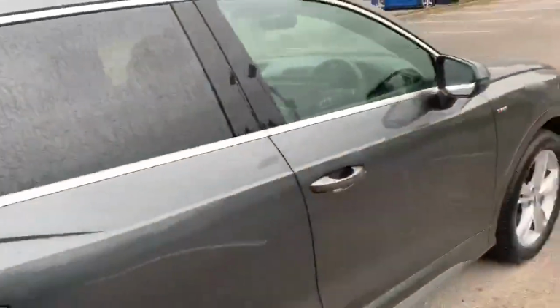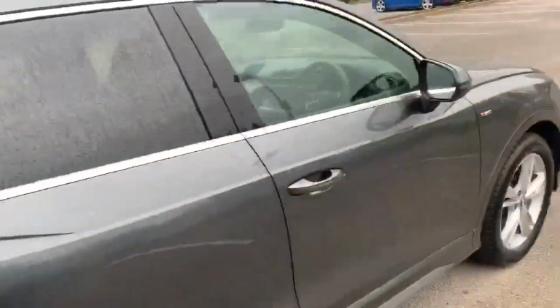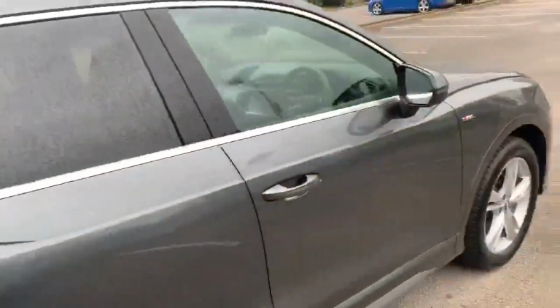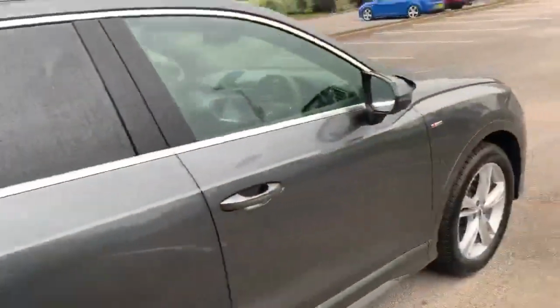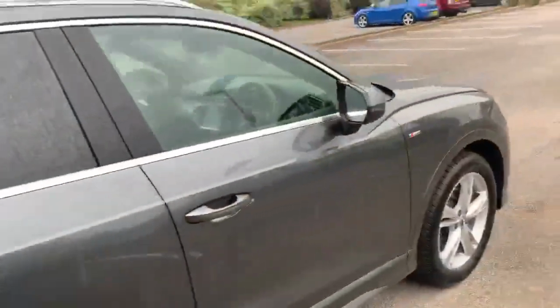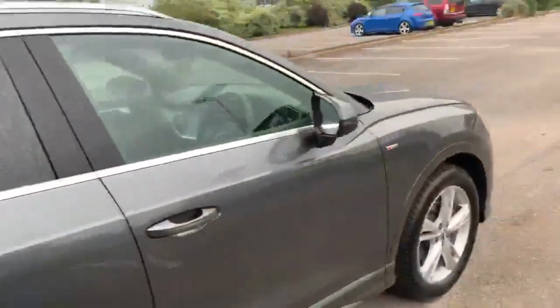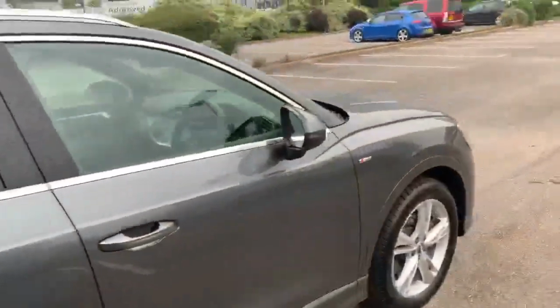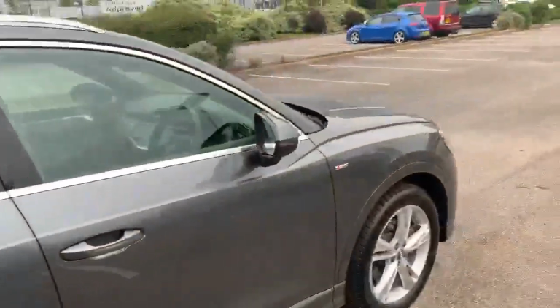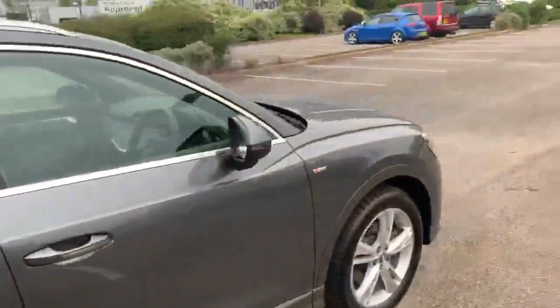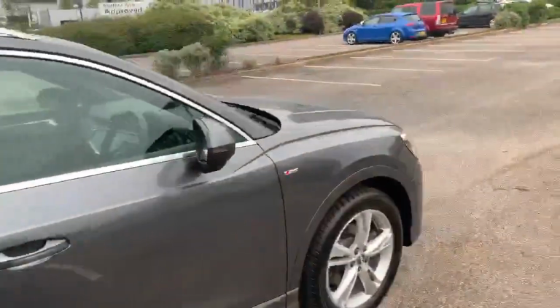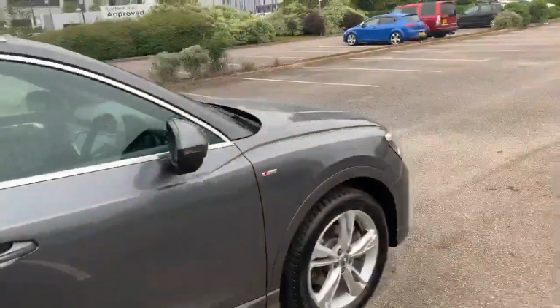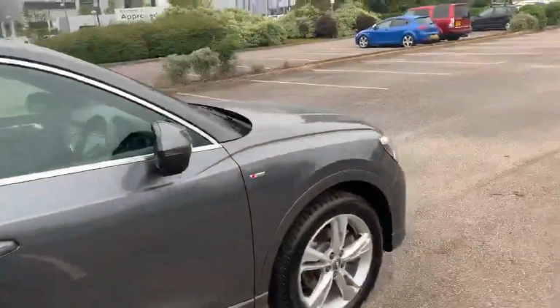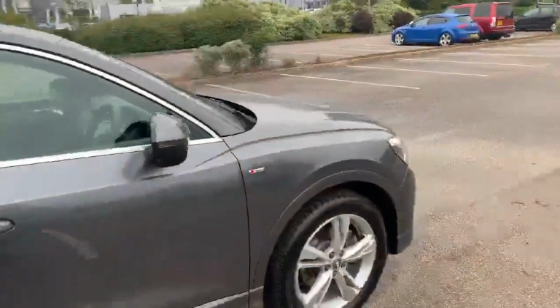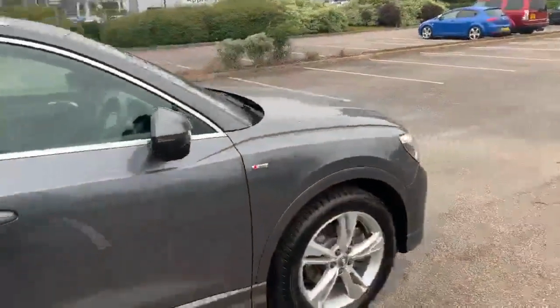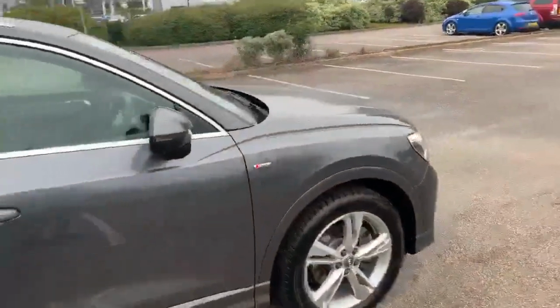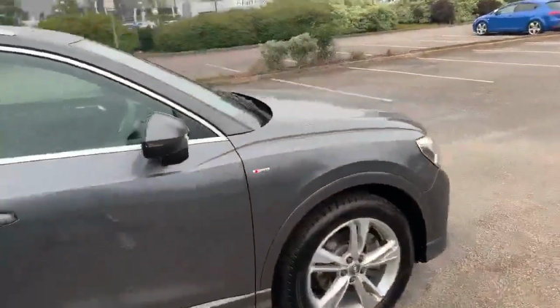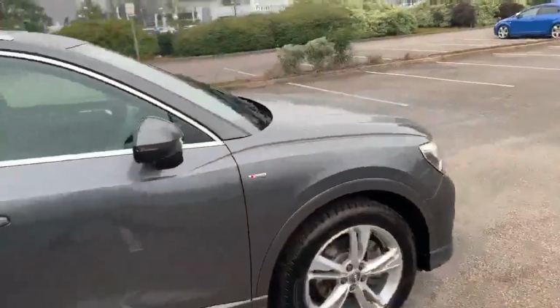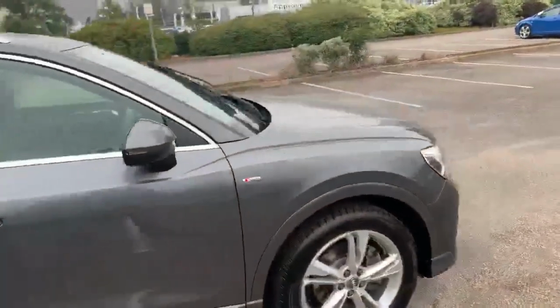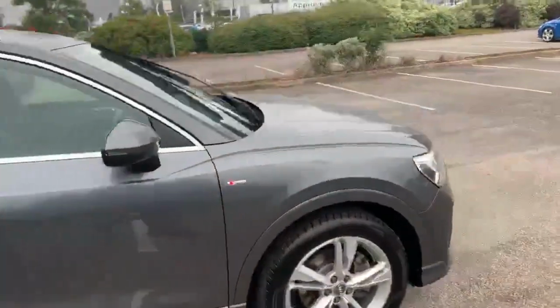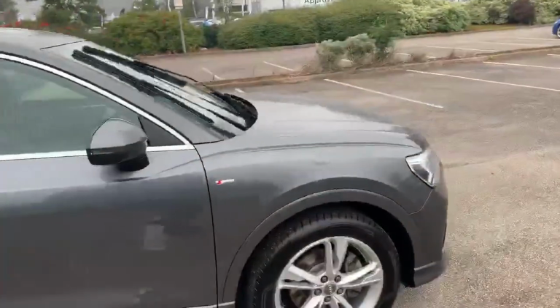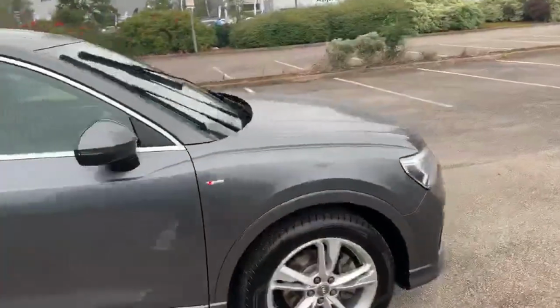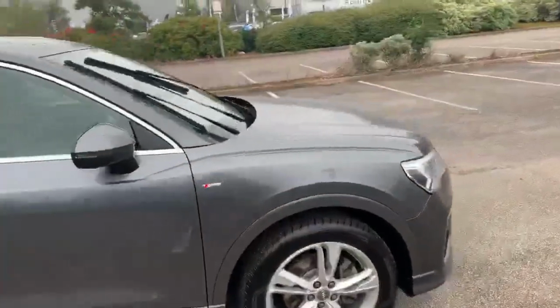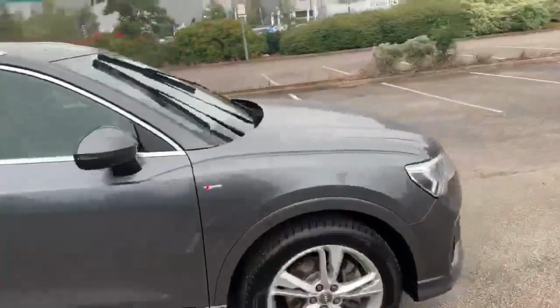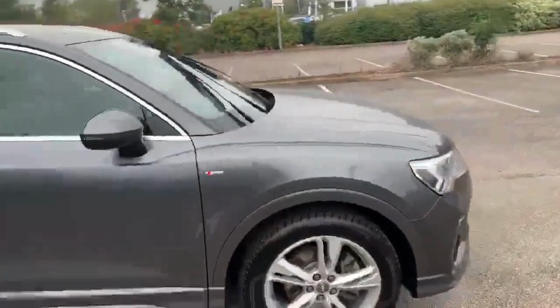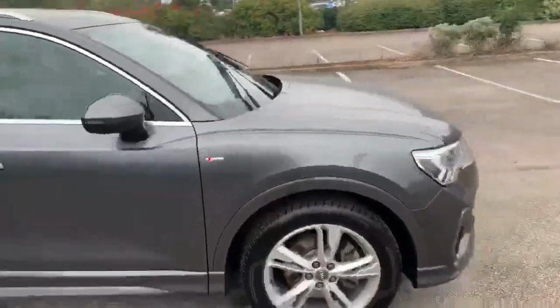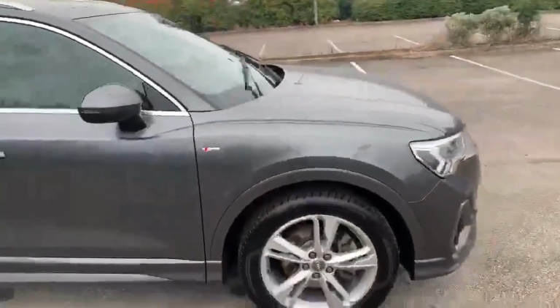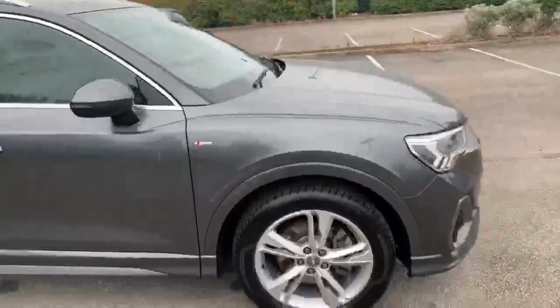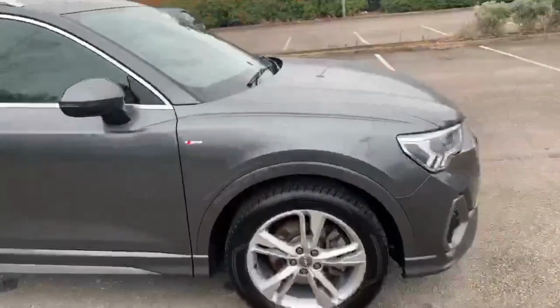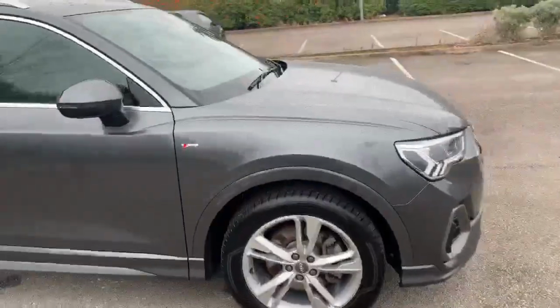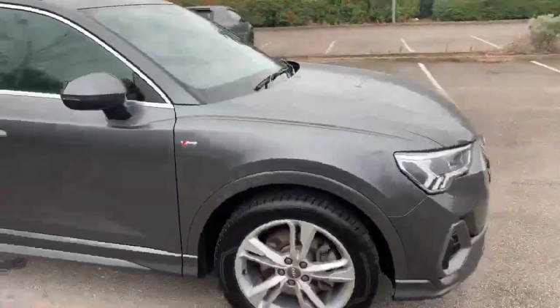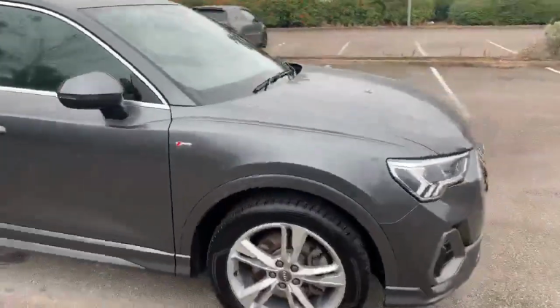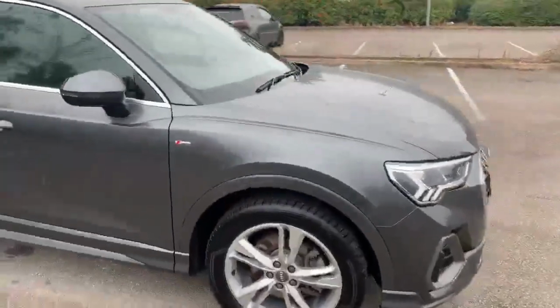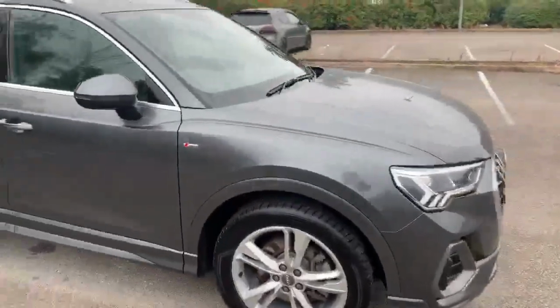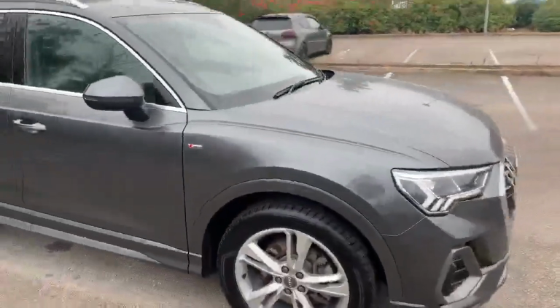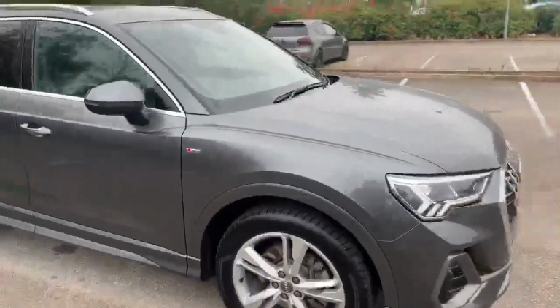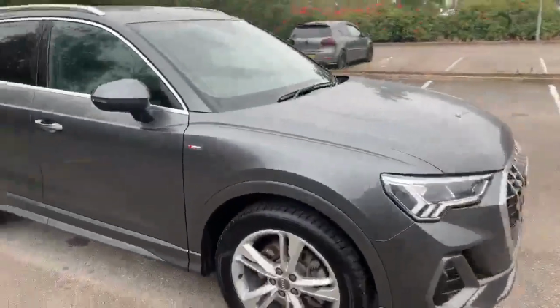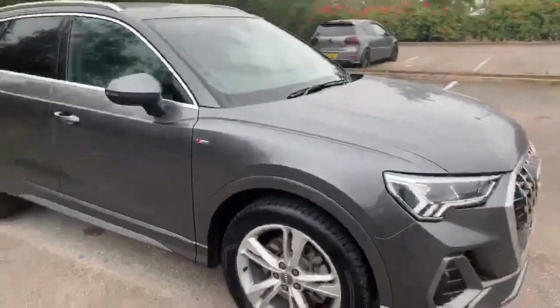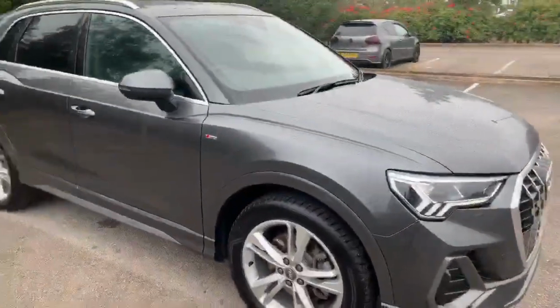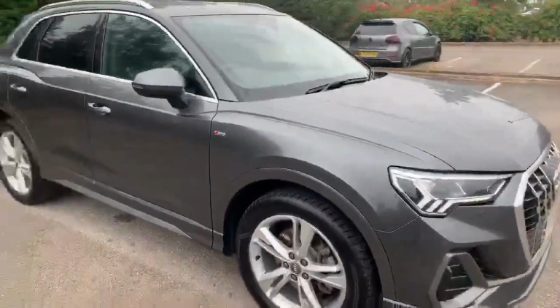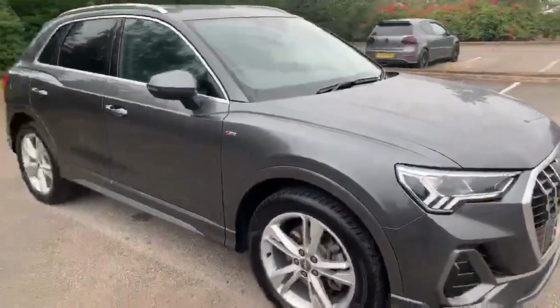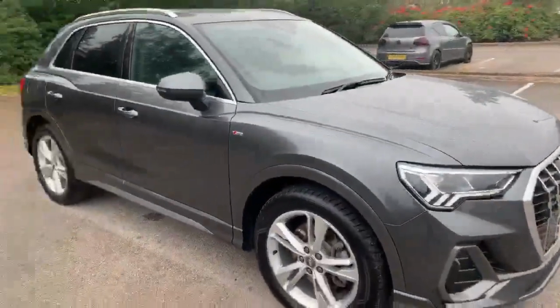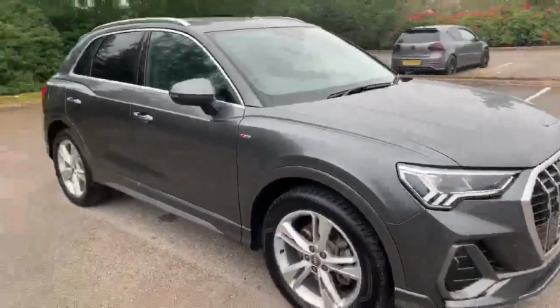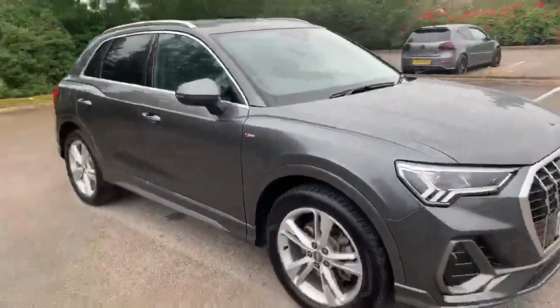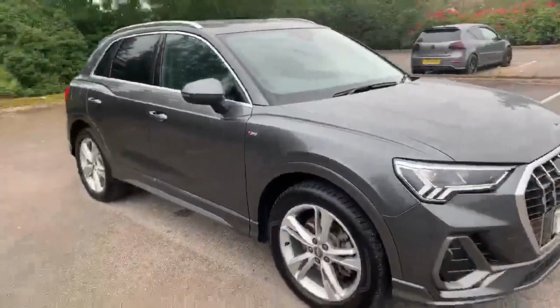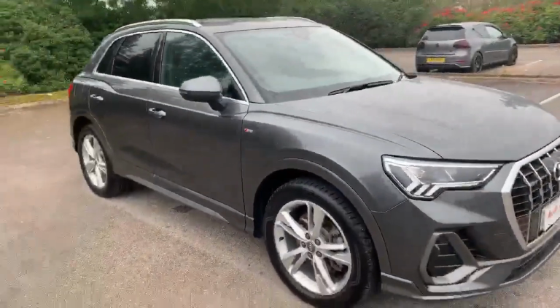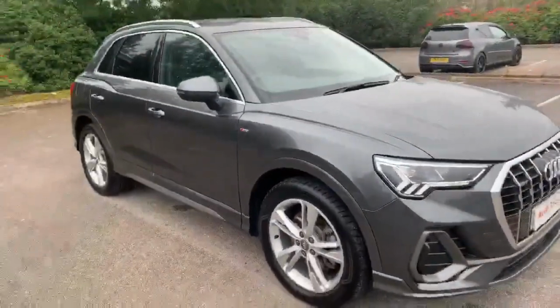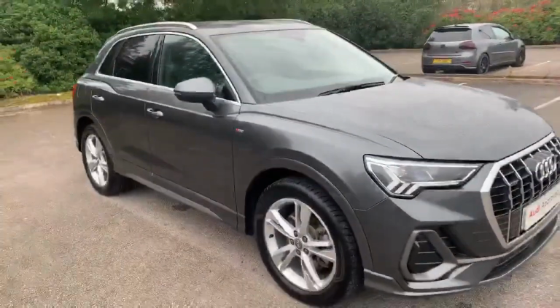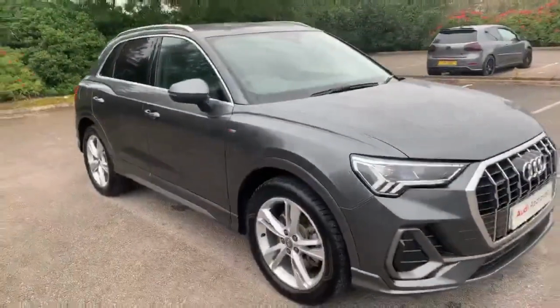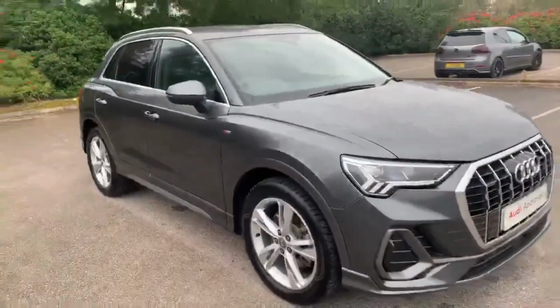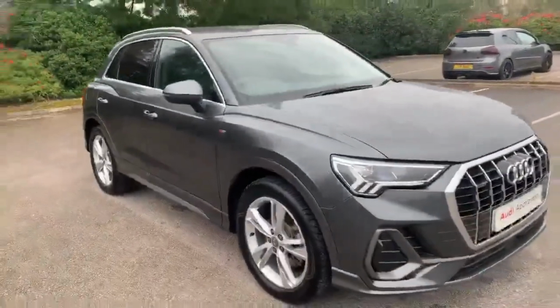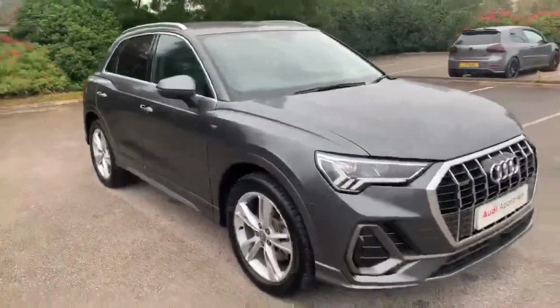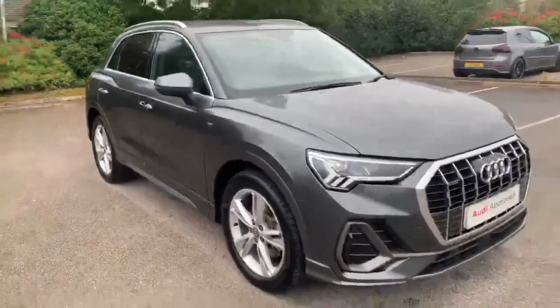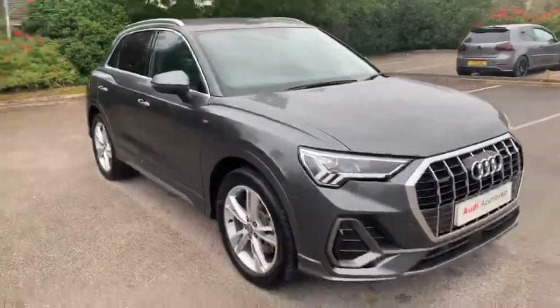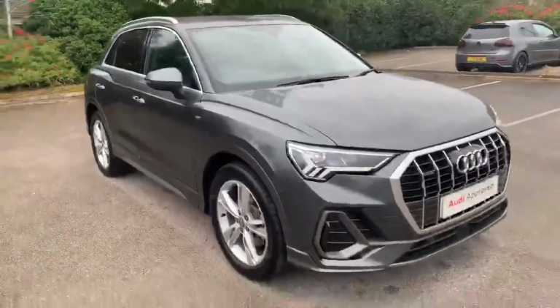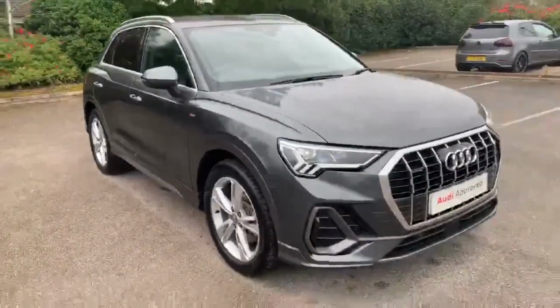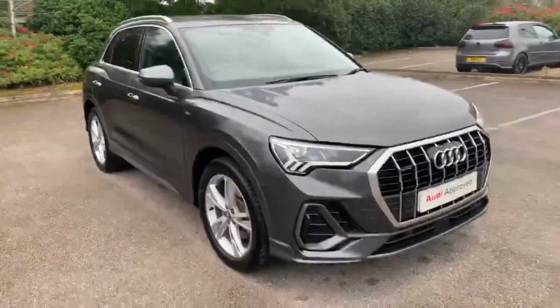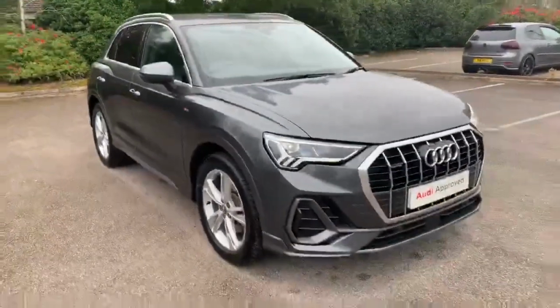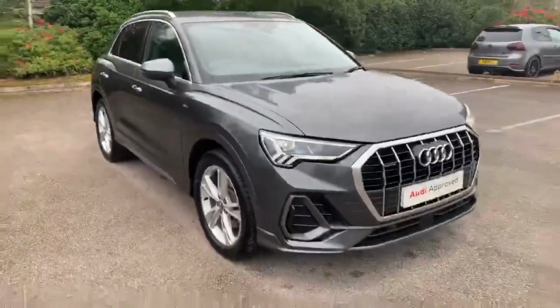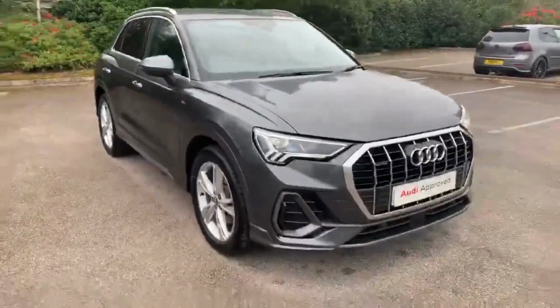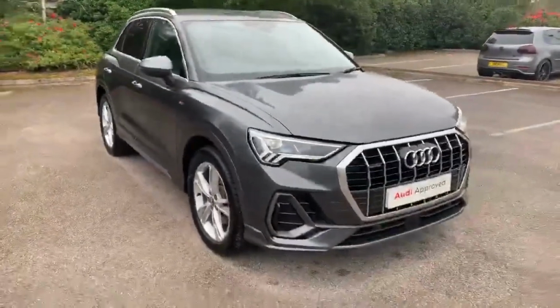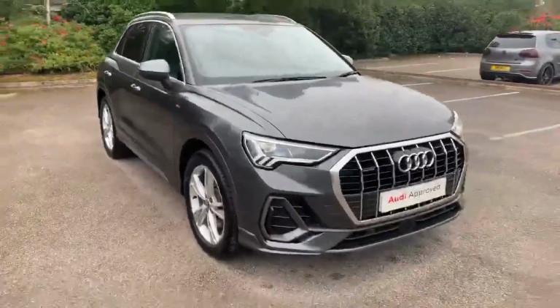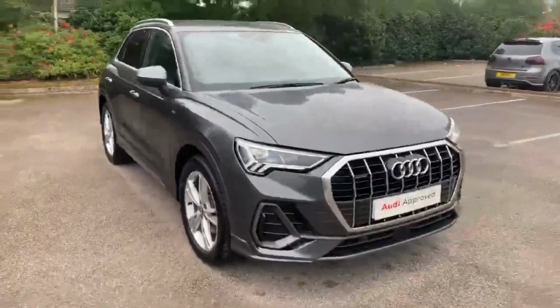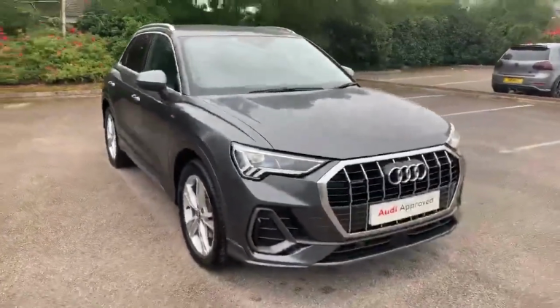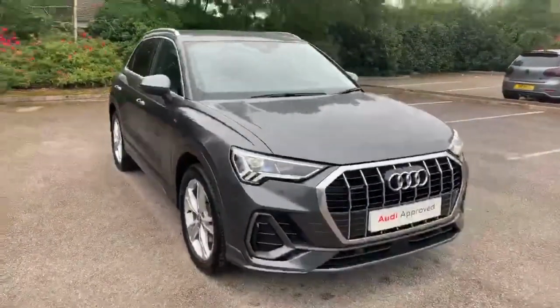If you'd like any more information on this car please feel free to give Stafford Audi a call at 0785 250 444.